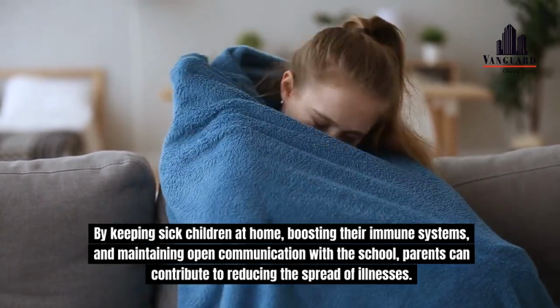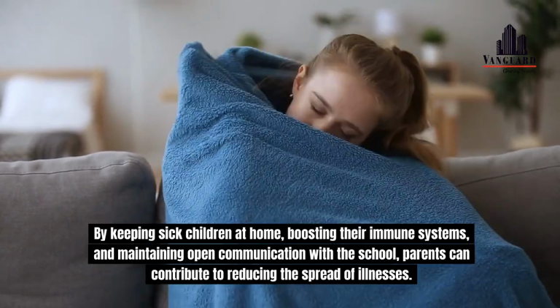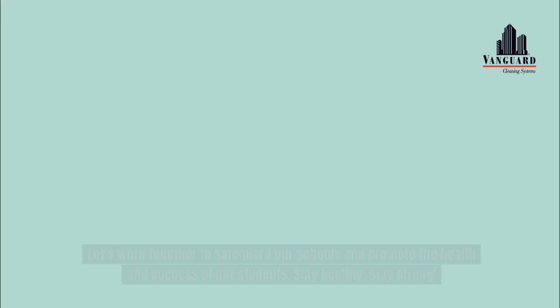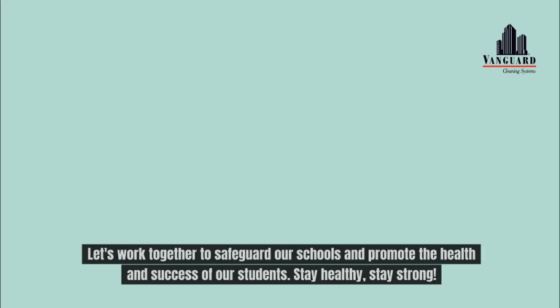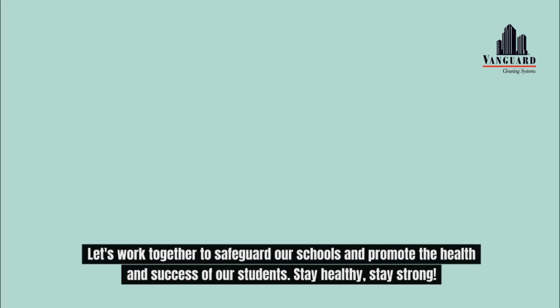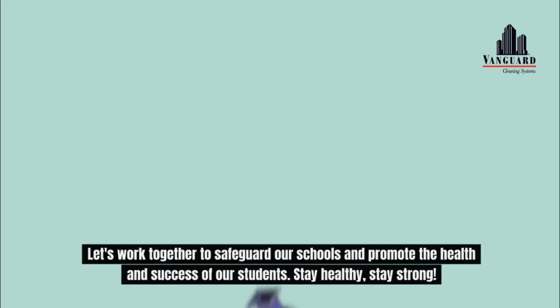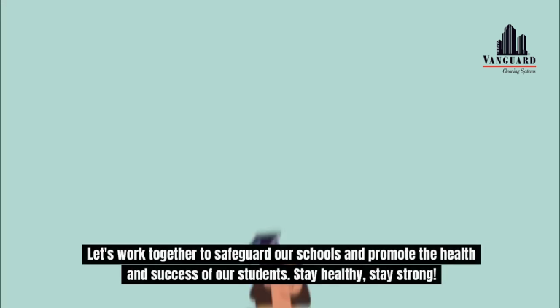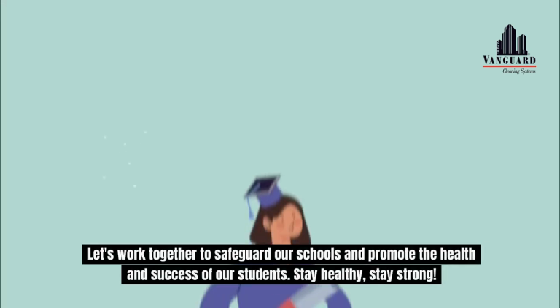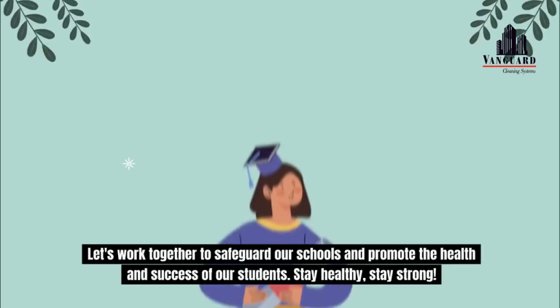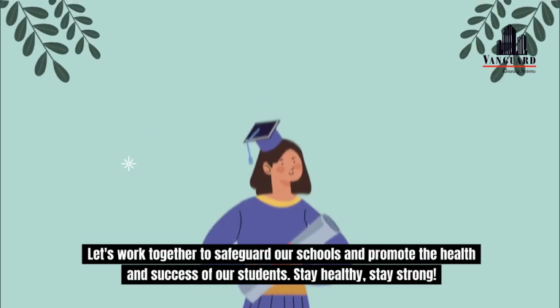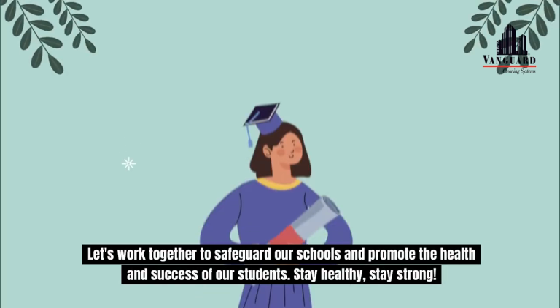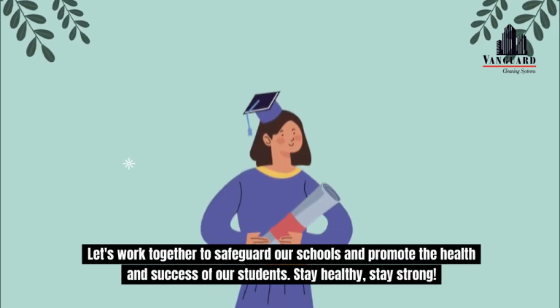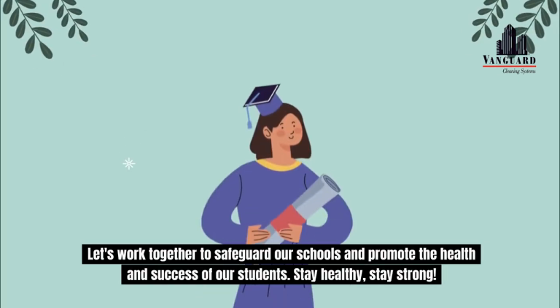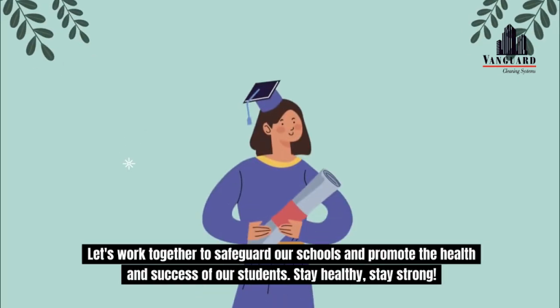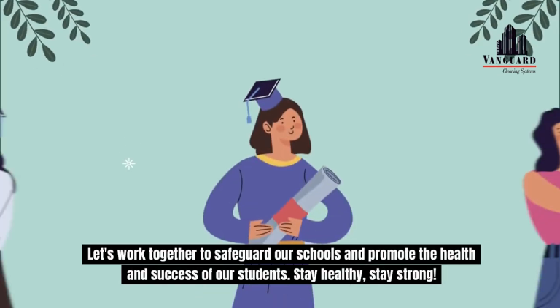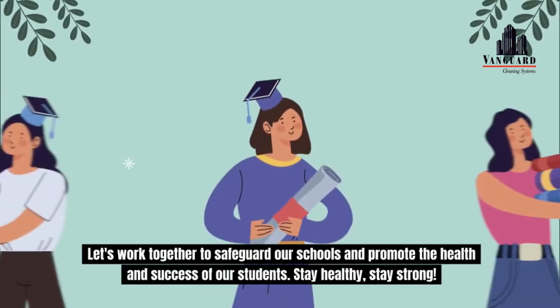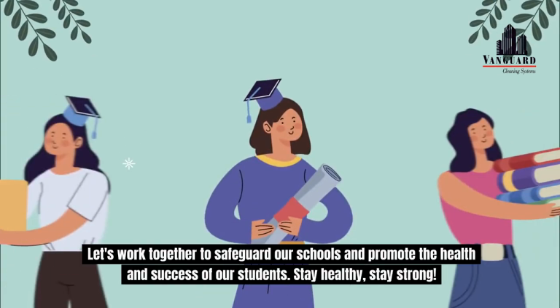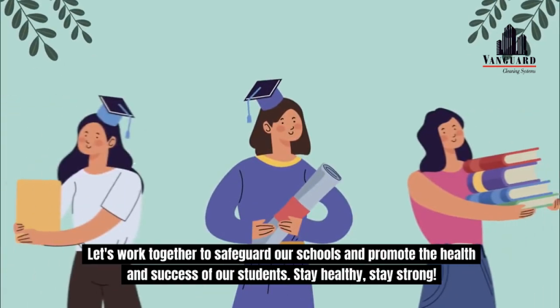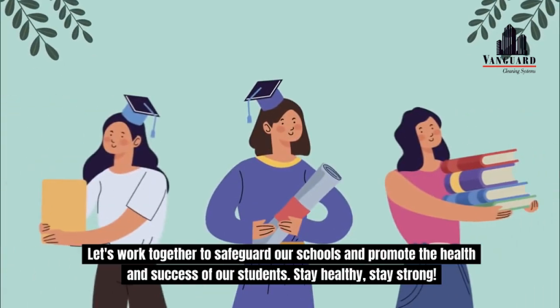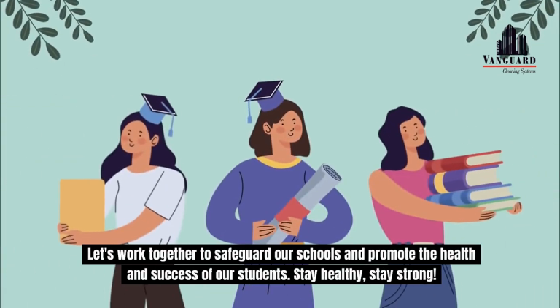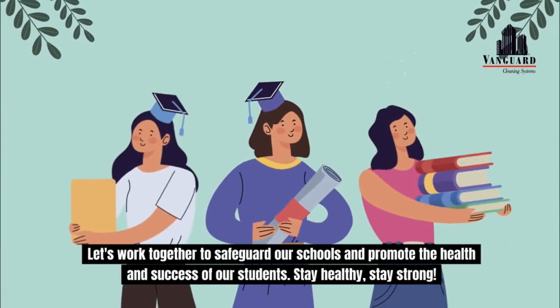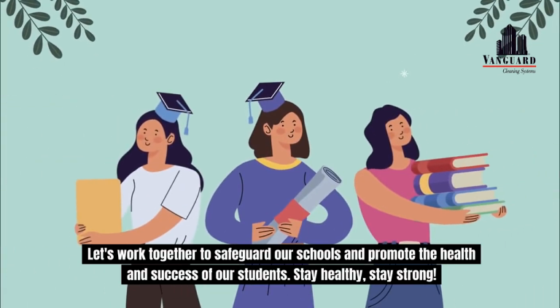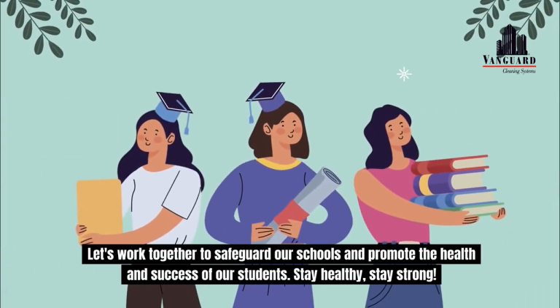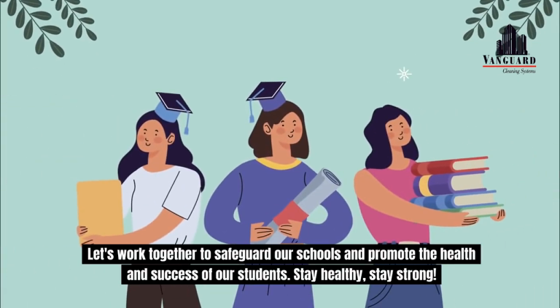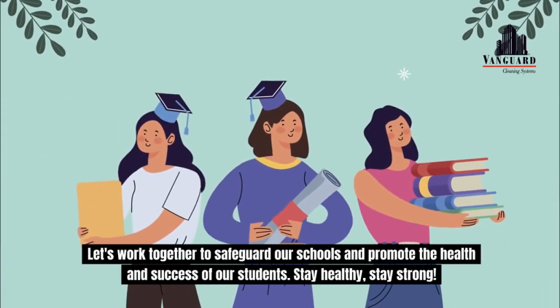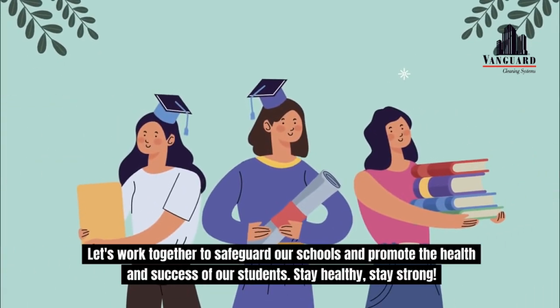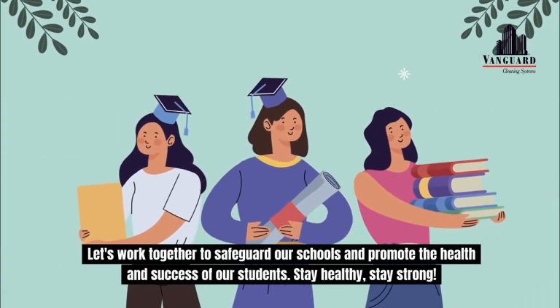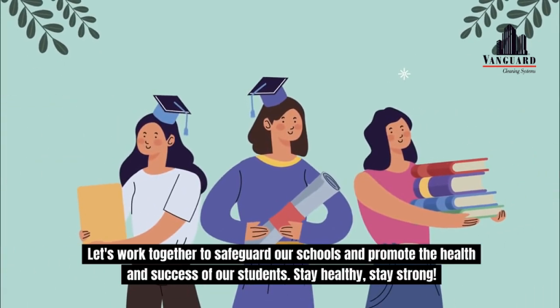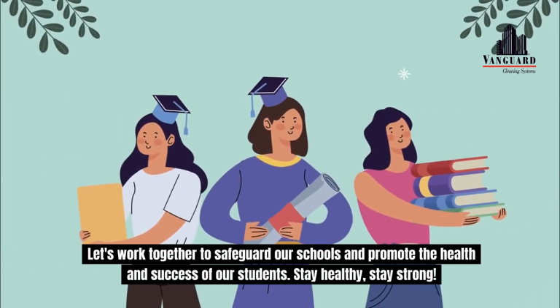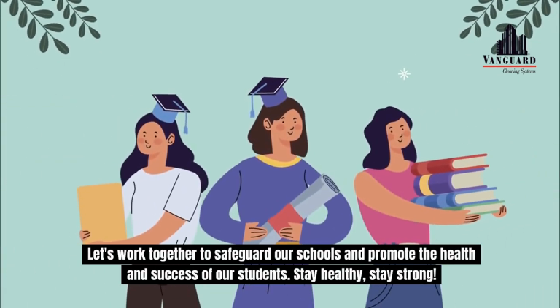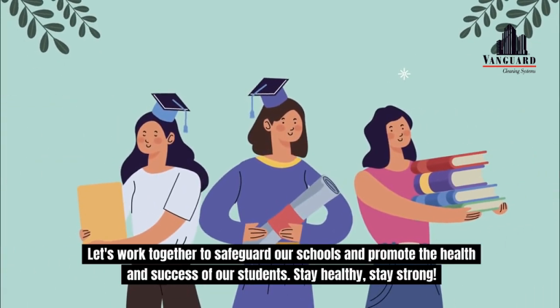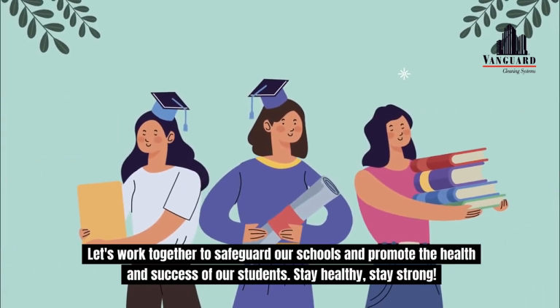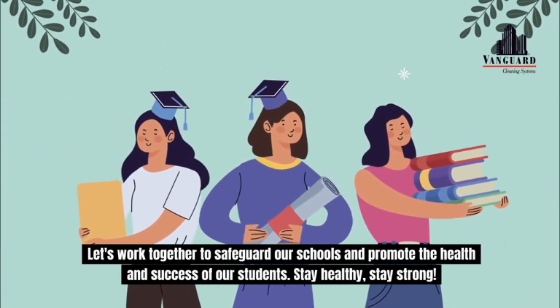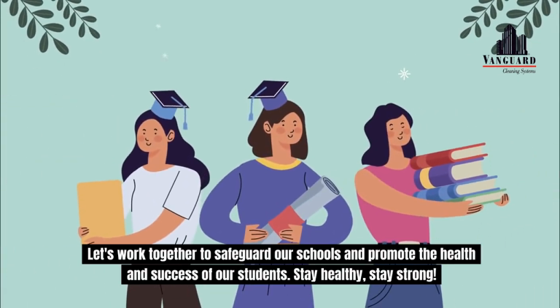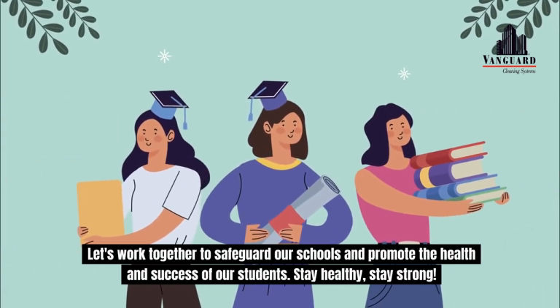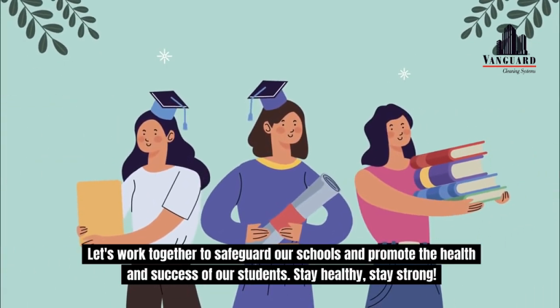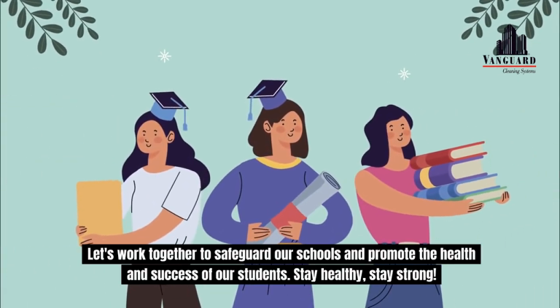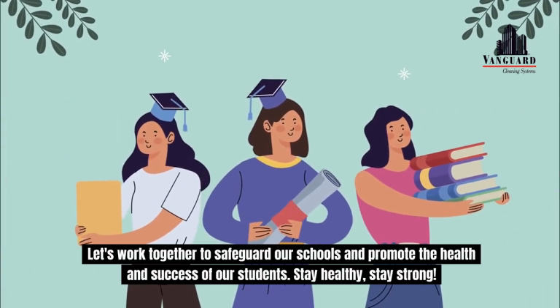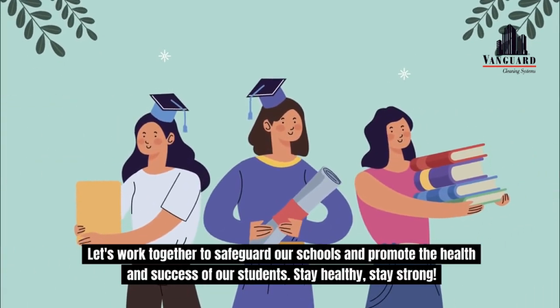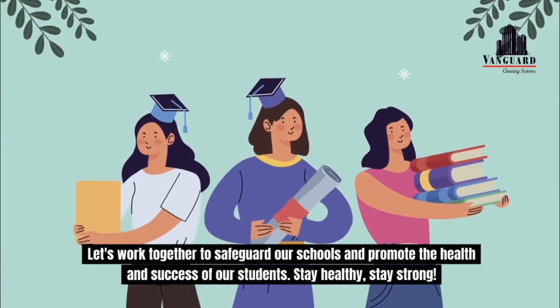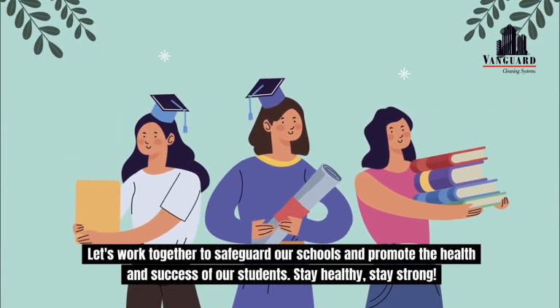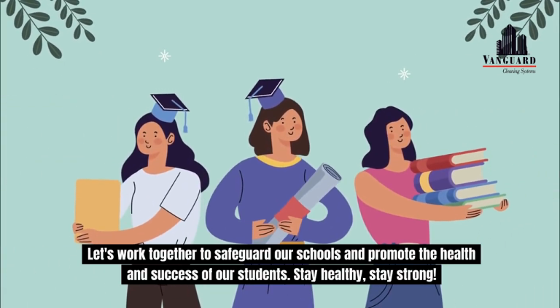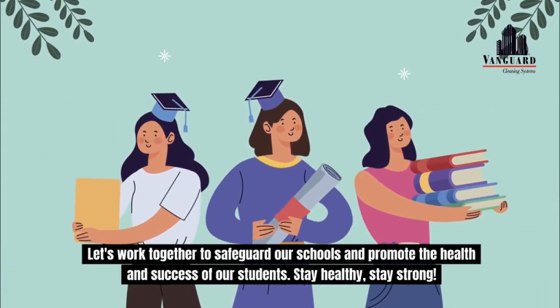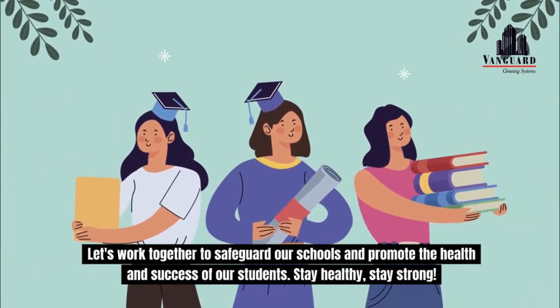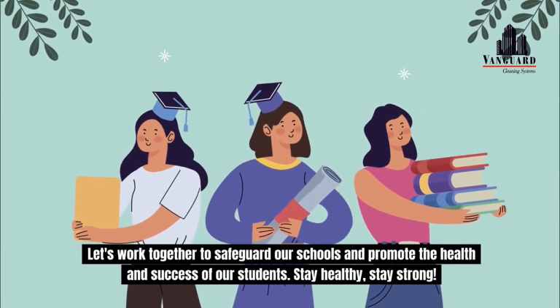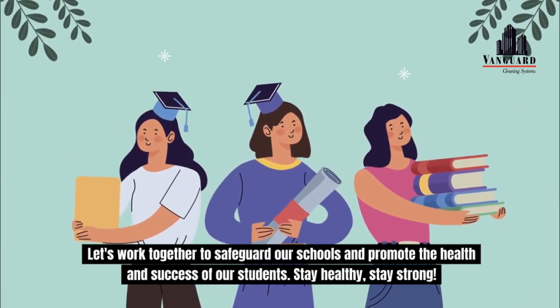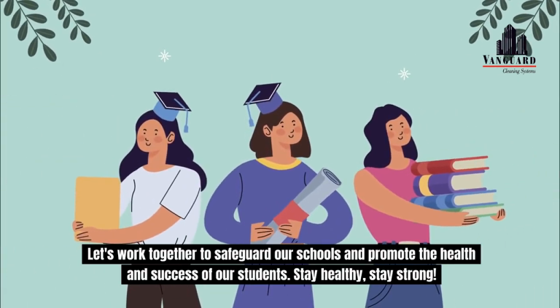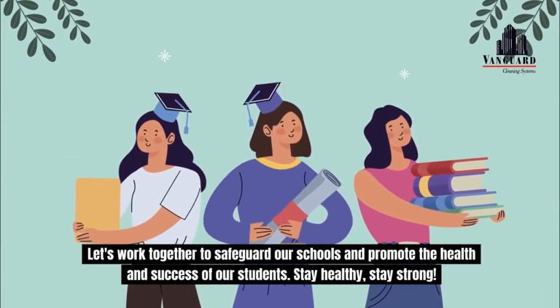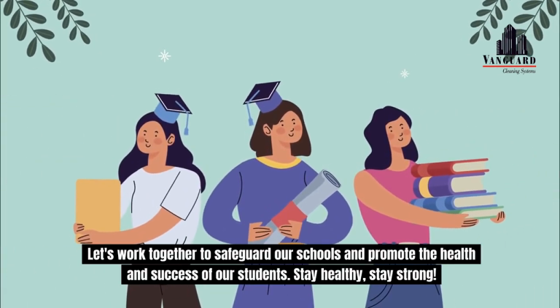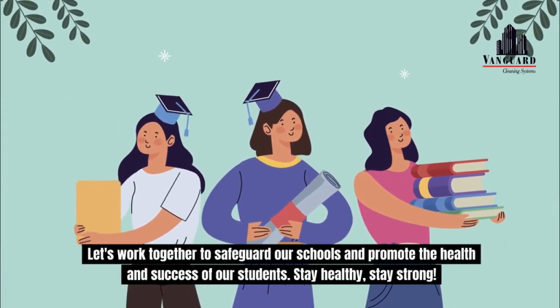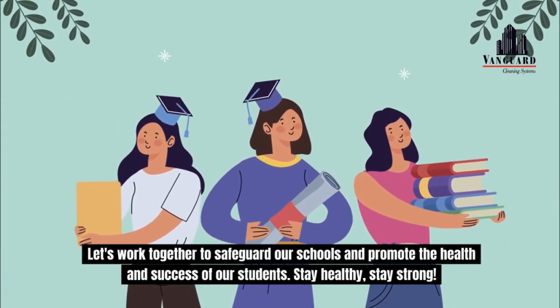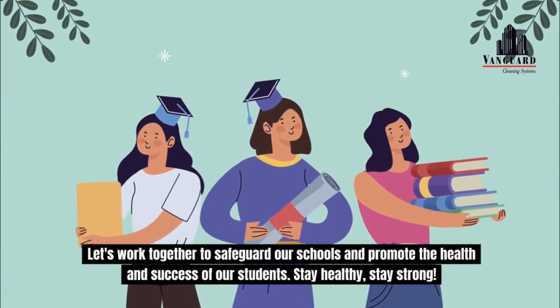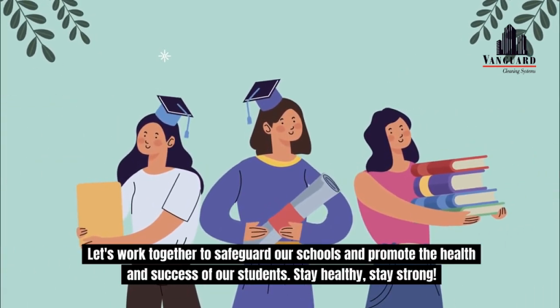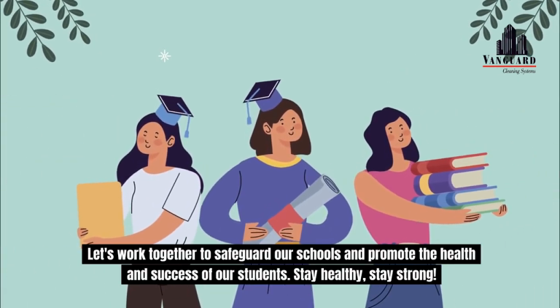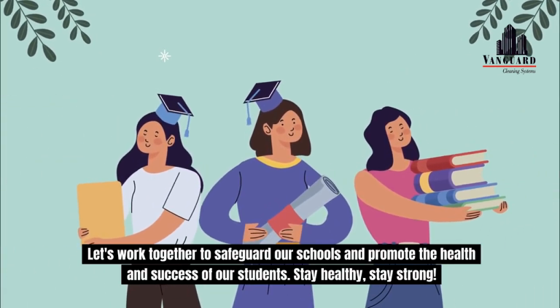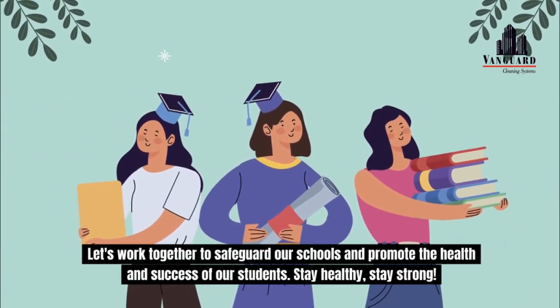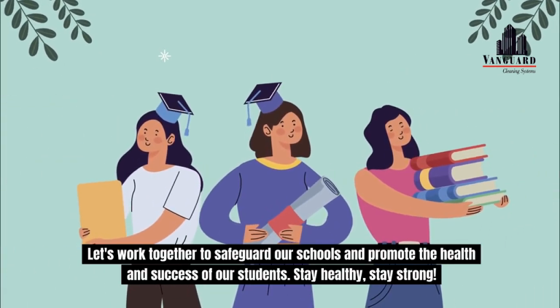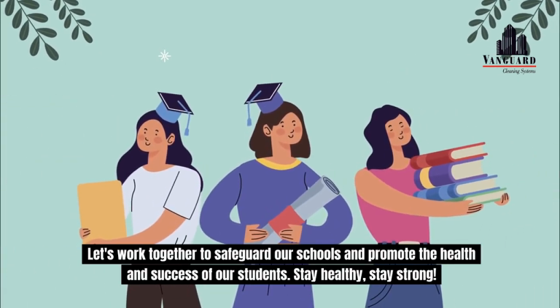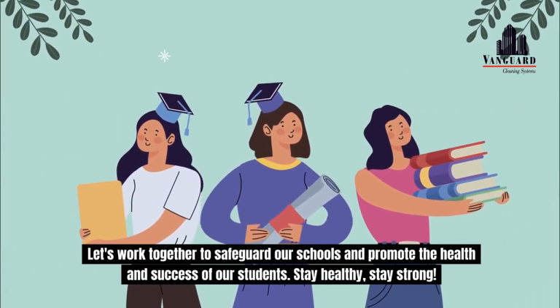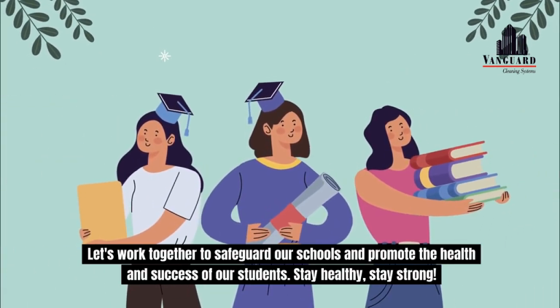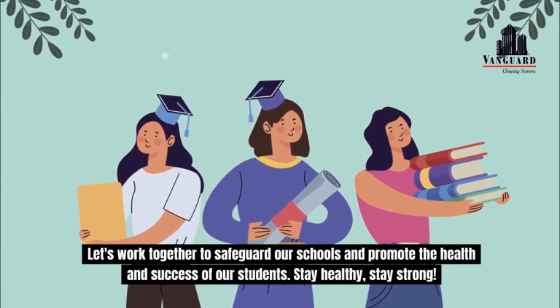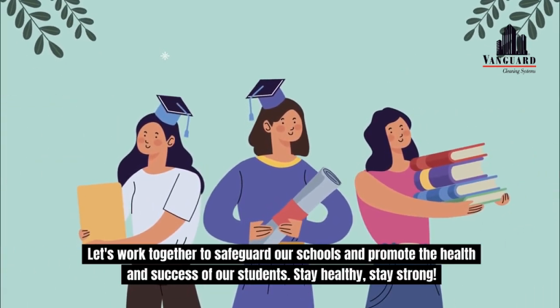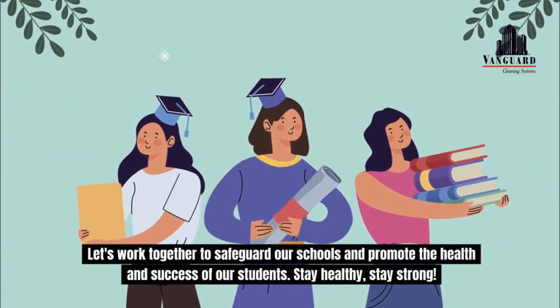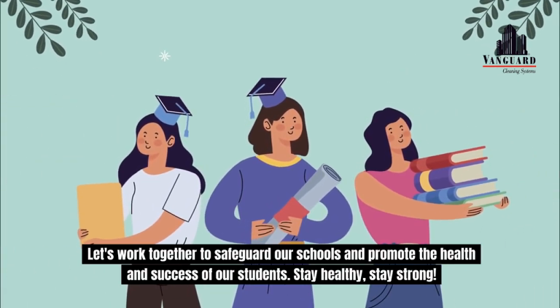Let's work together to safeguard our schools and promote the health and success of our students. Stay healthy. Stay strong.